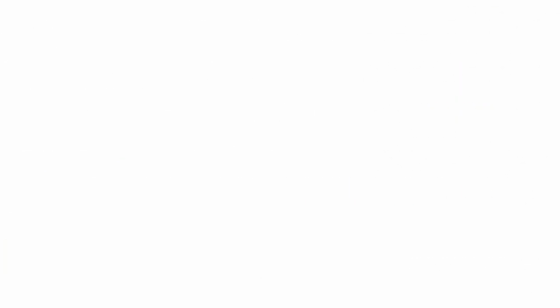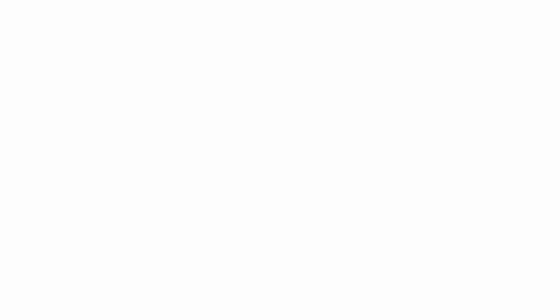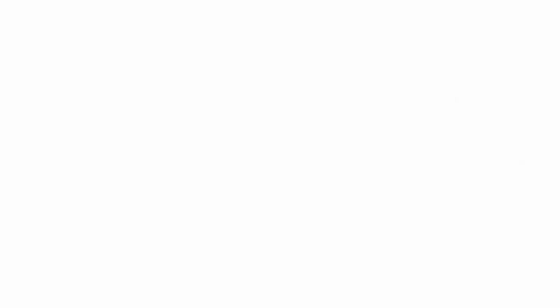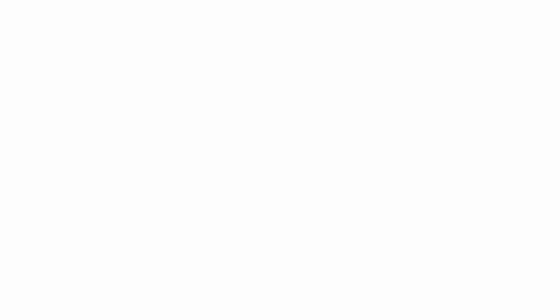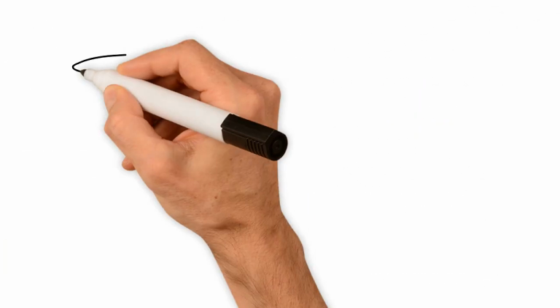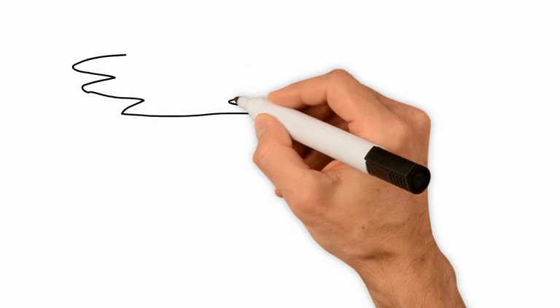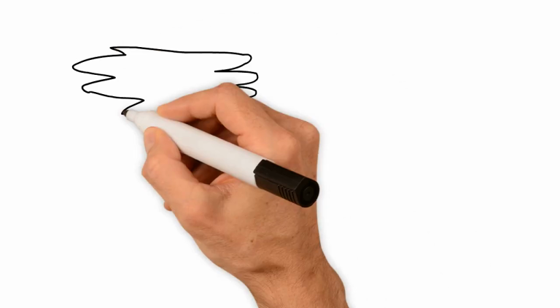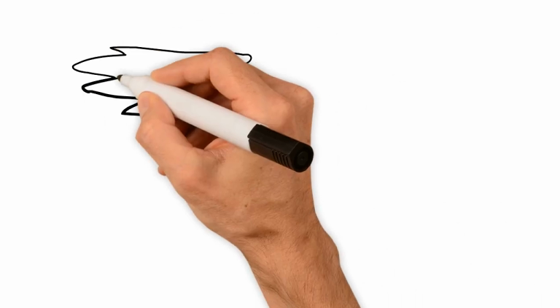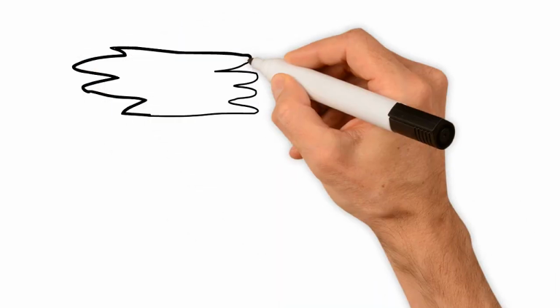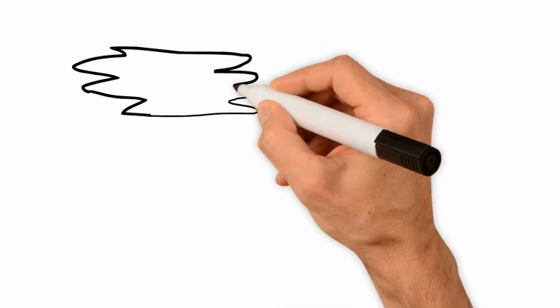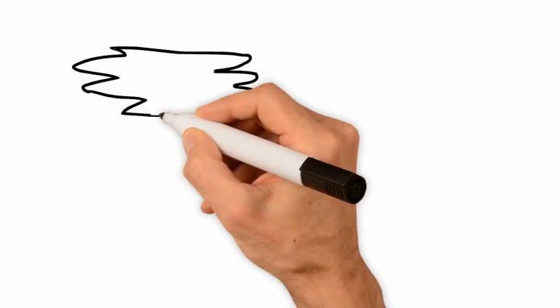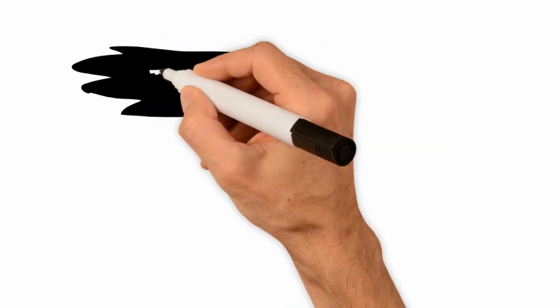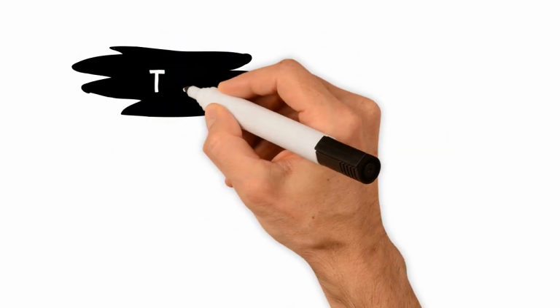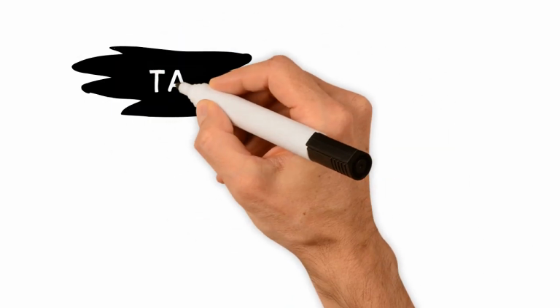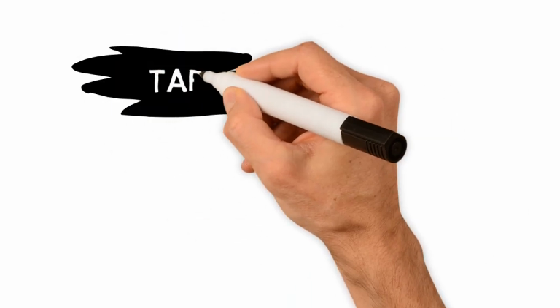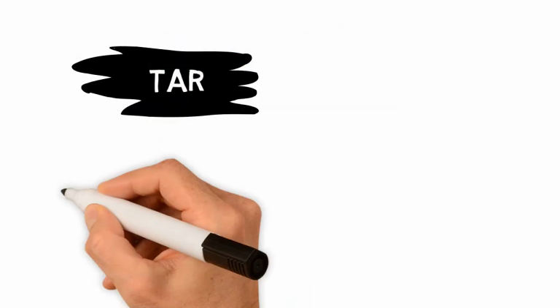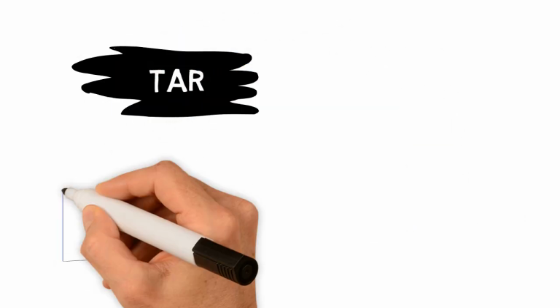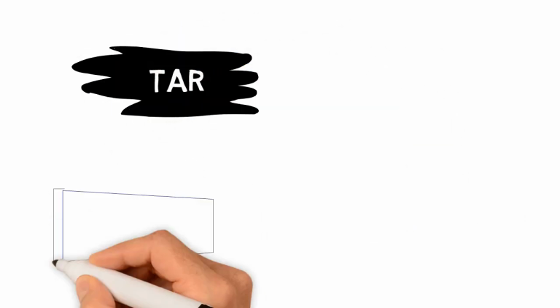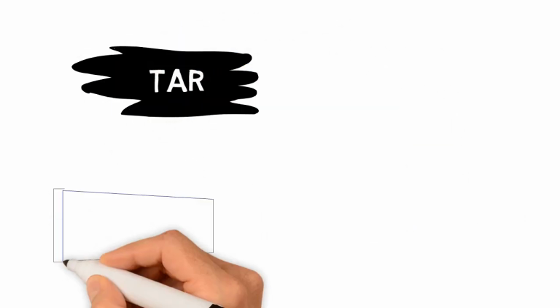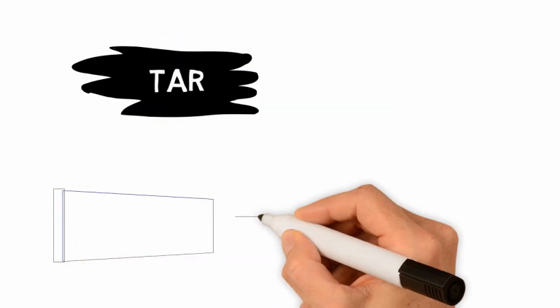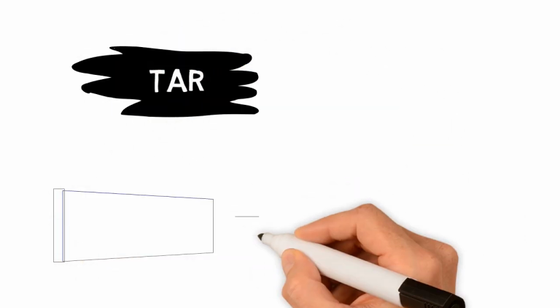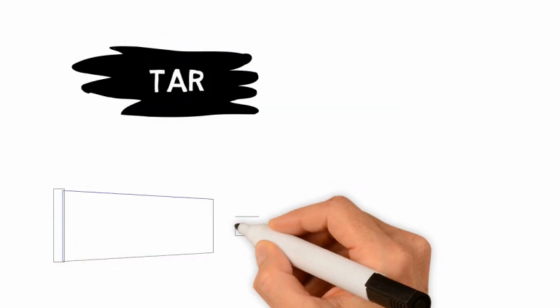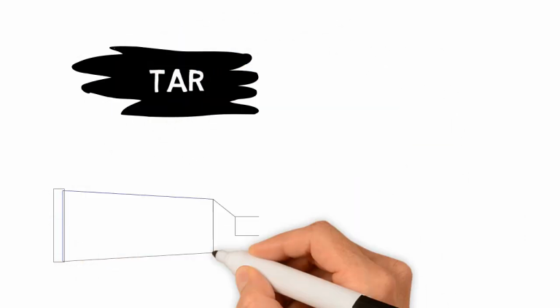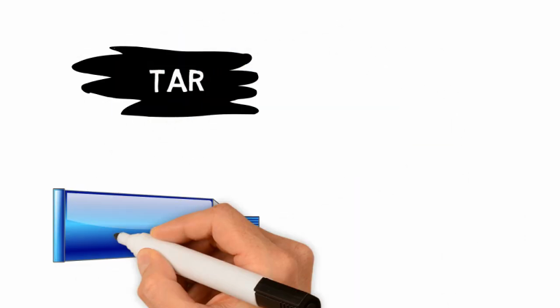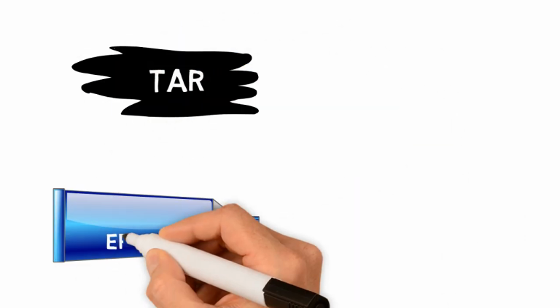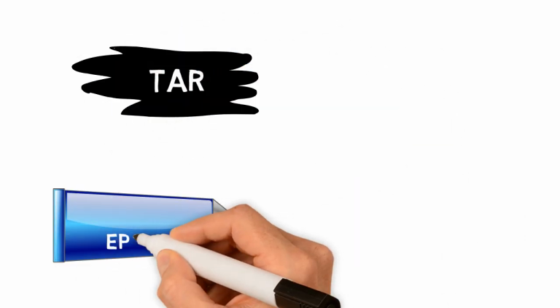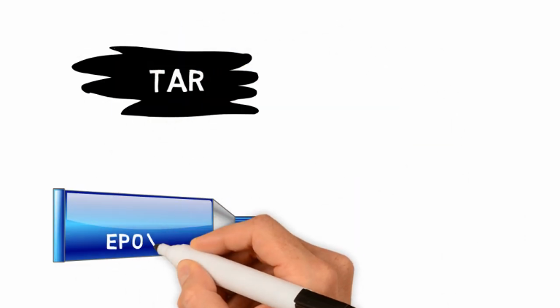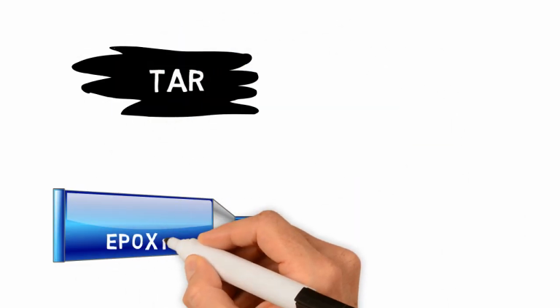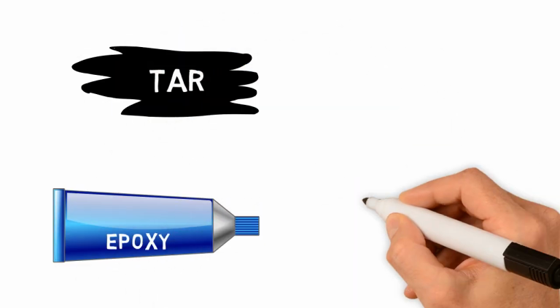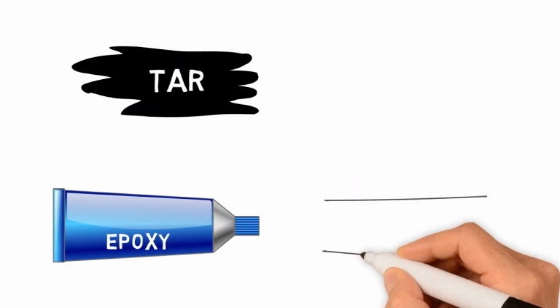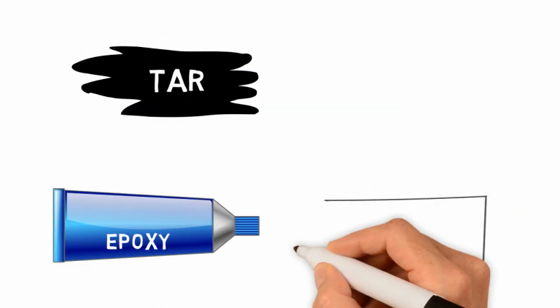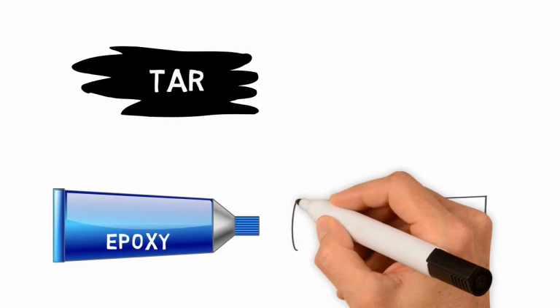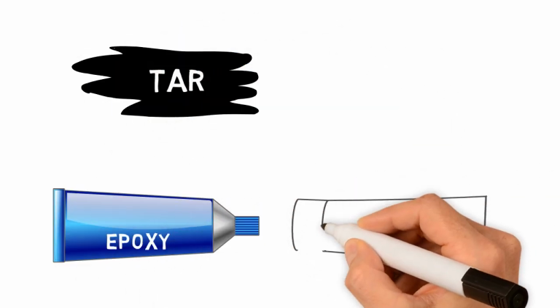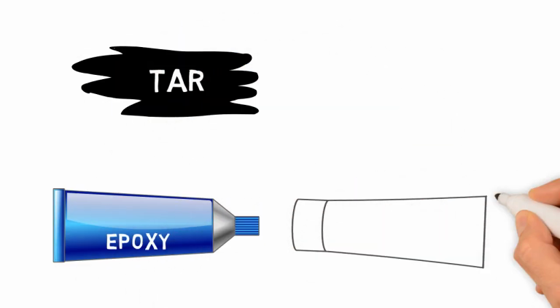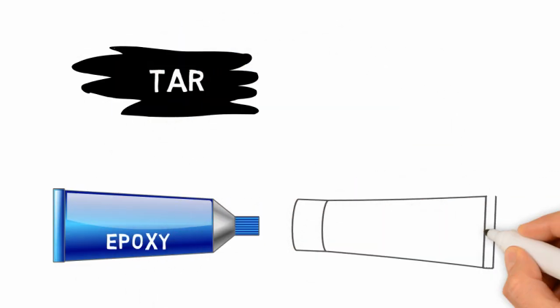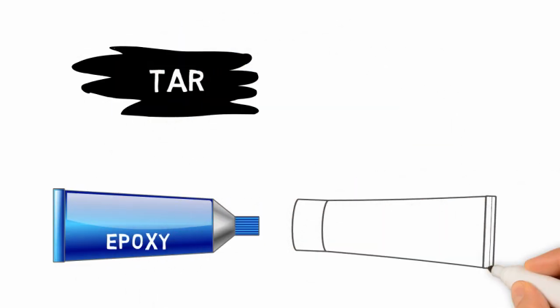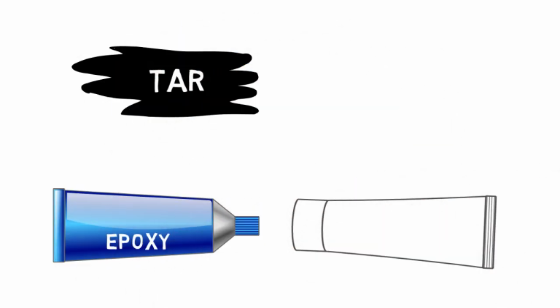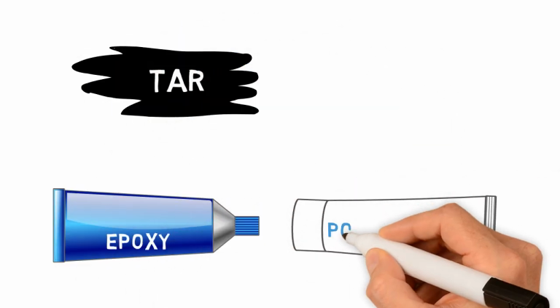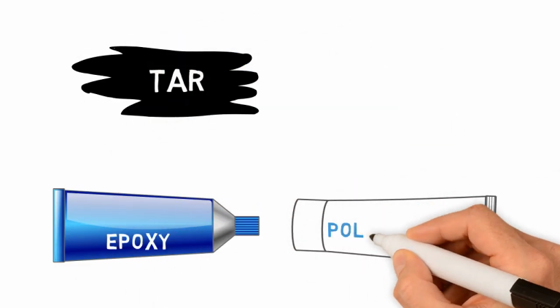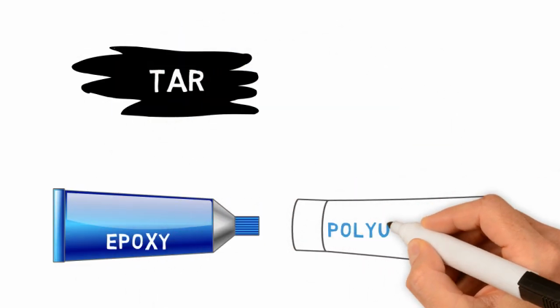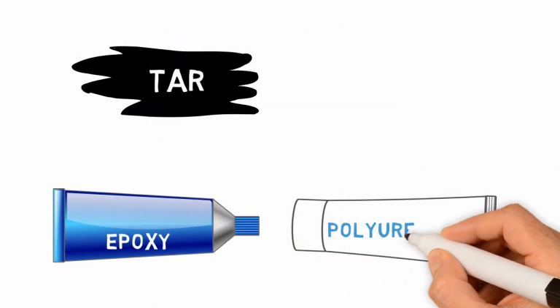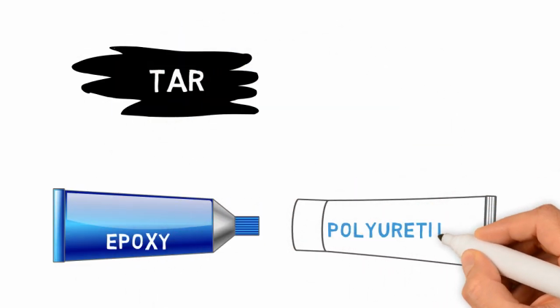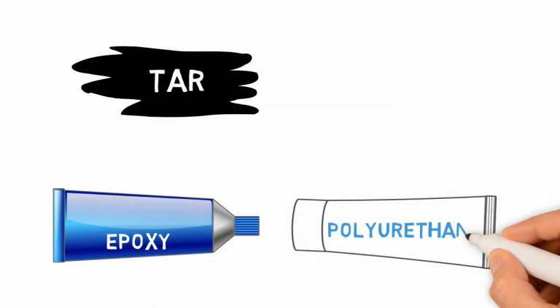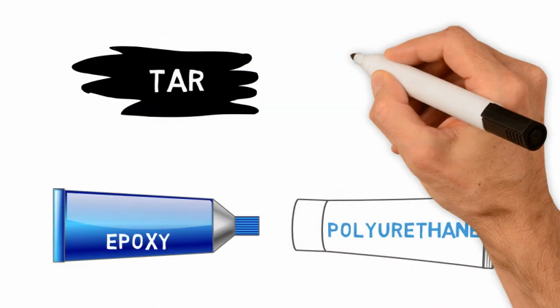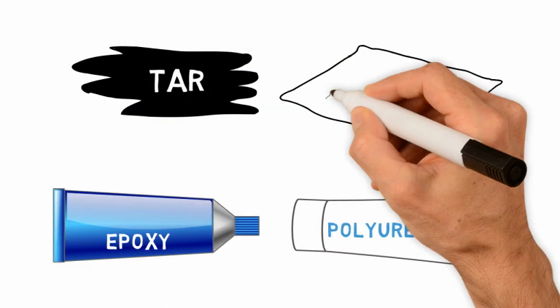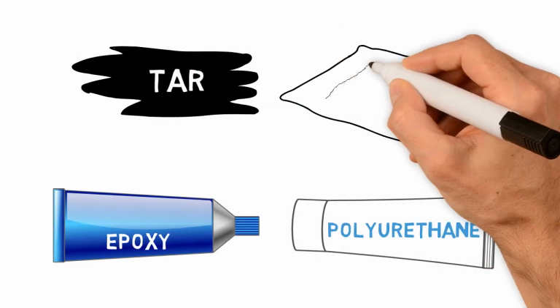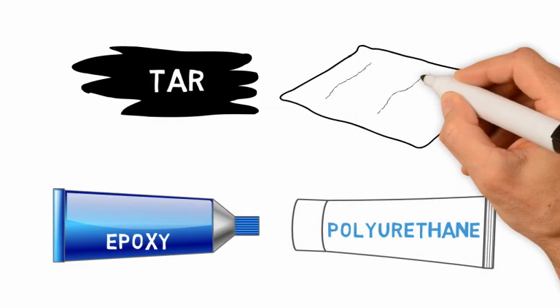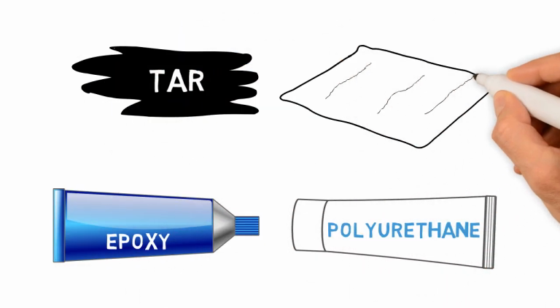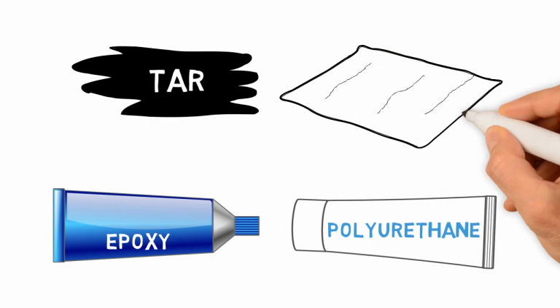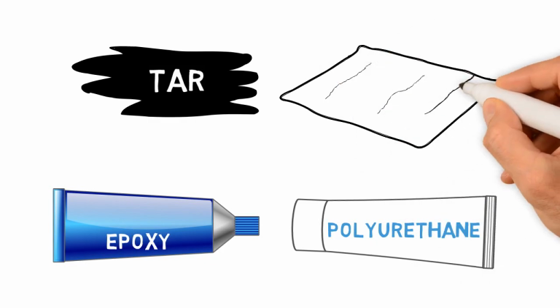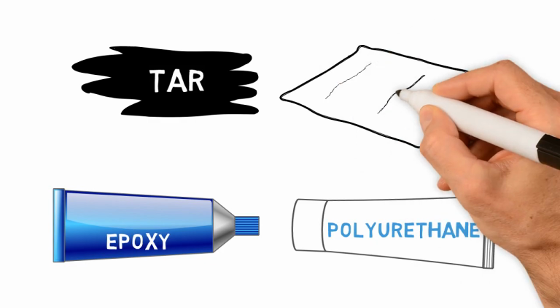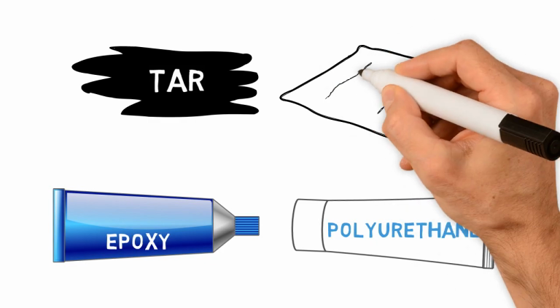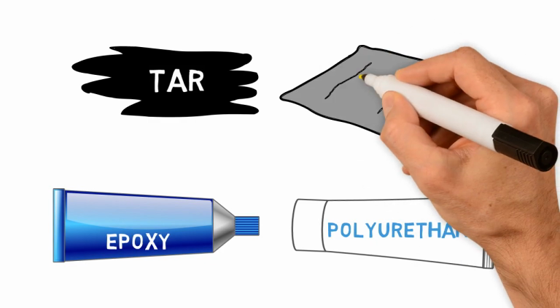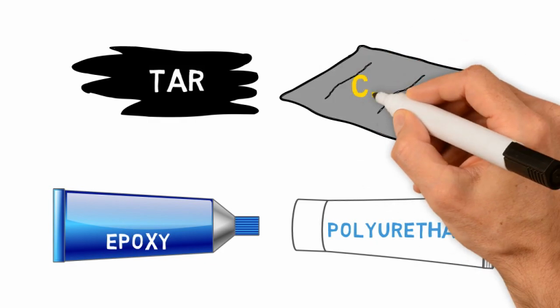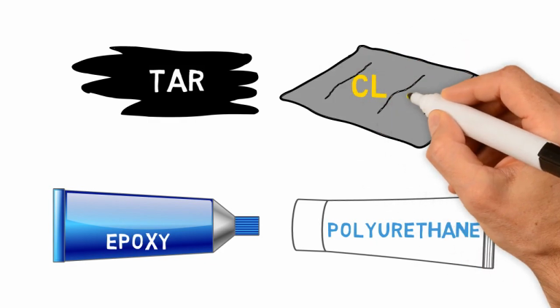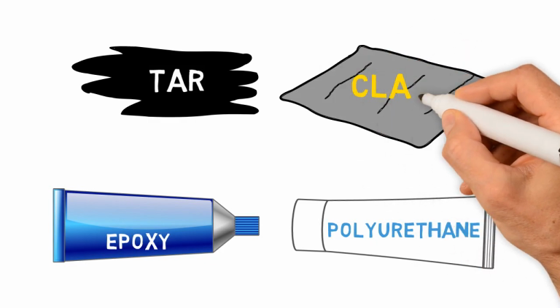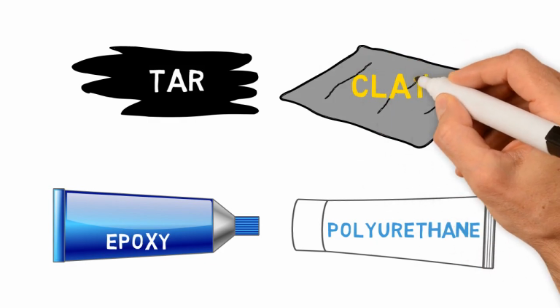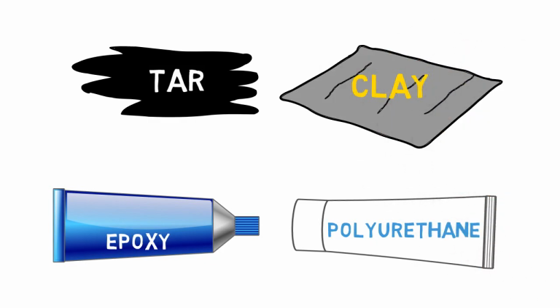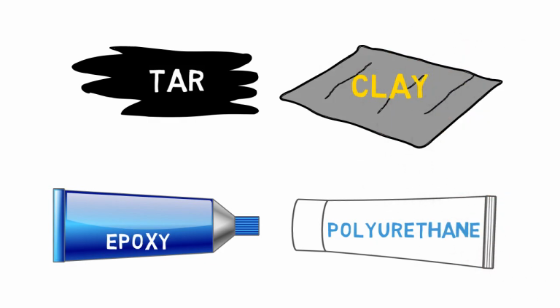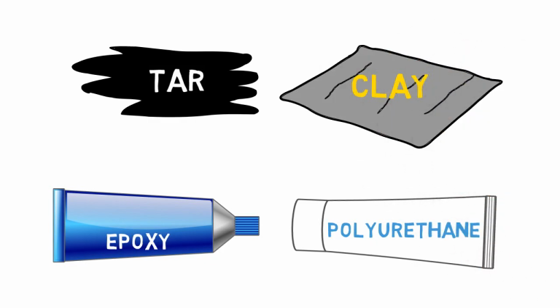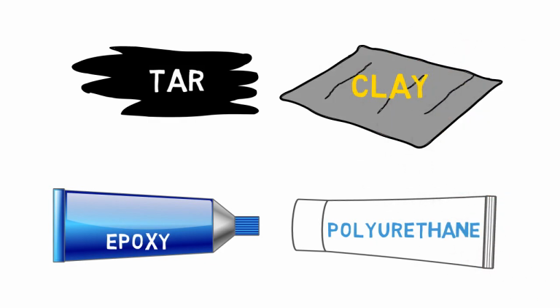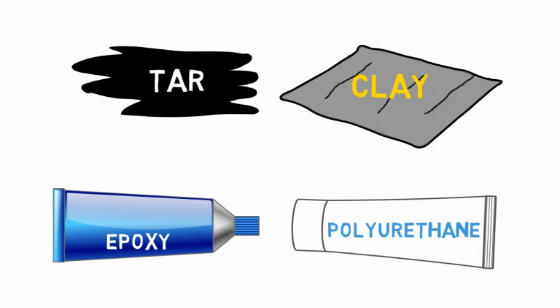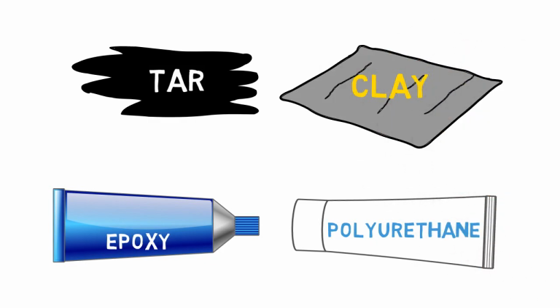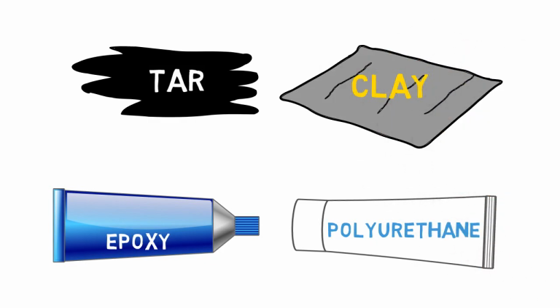Over the years, we worked with tar-based products, epoxies, polyurethanes, clay blankets — virtually everything available.